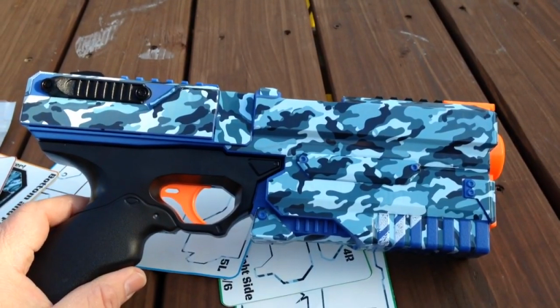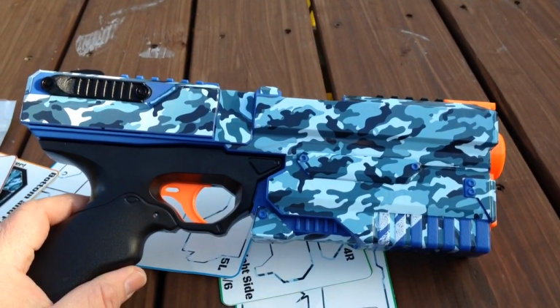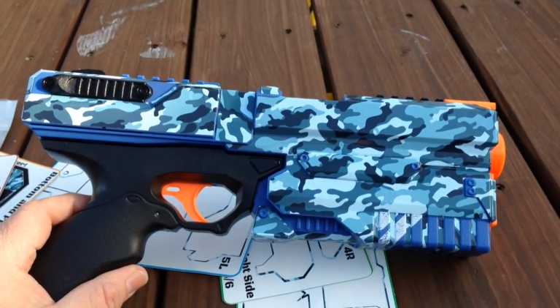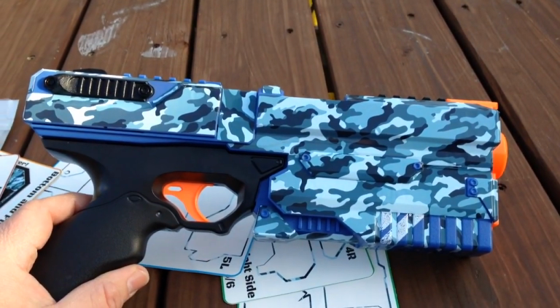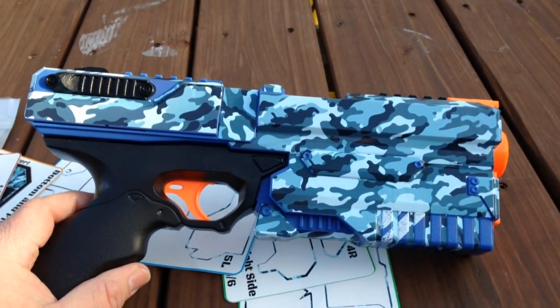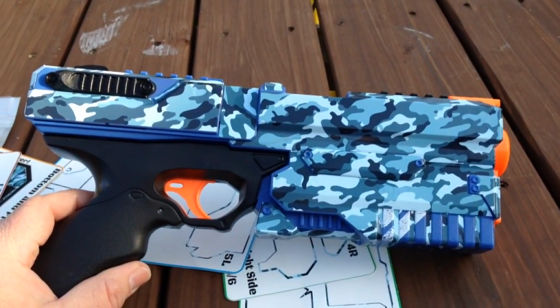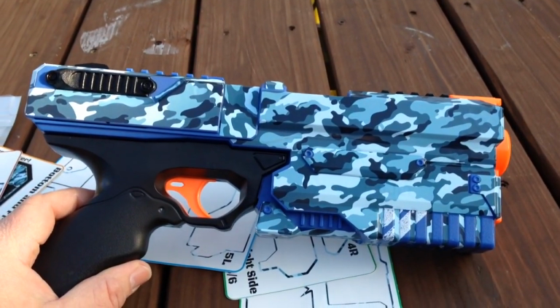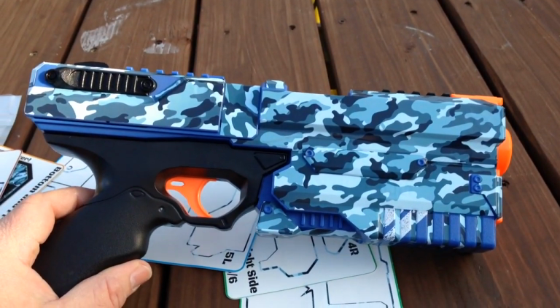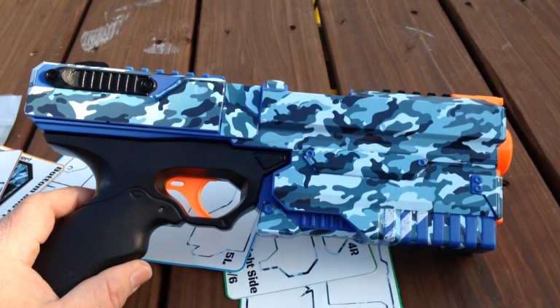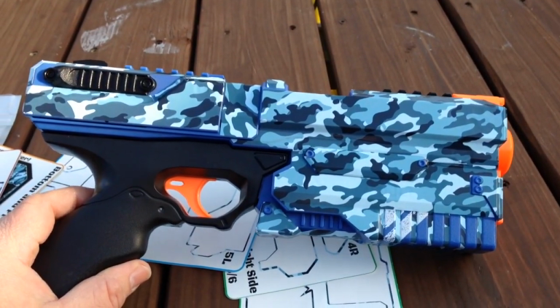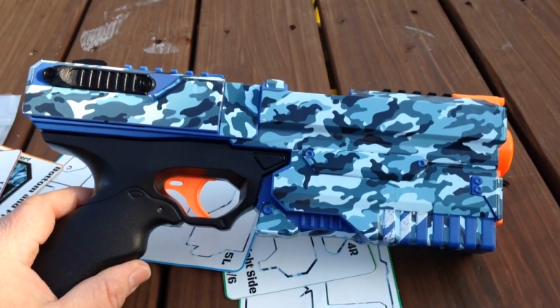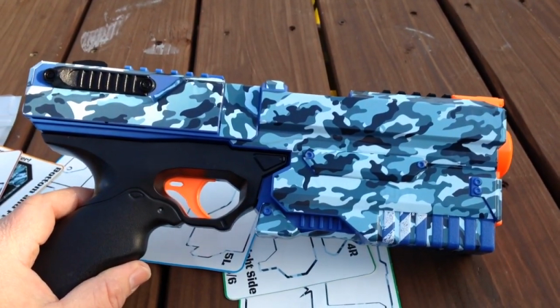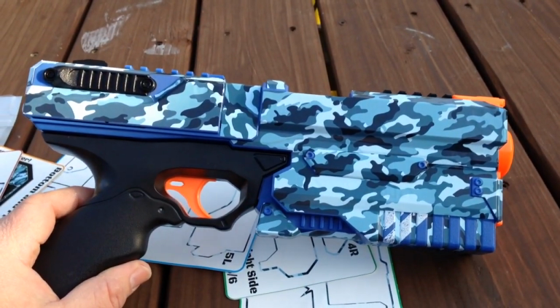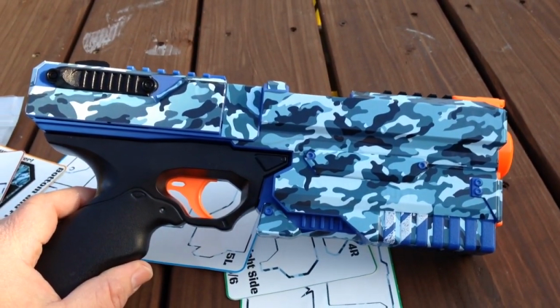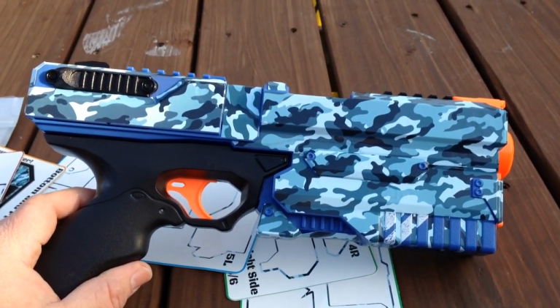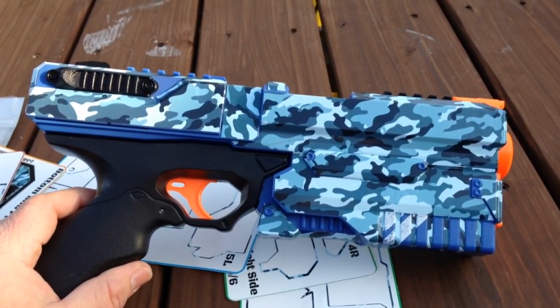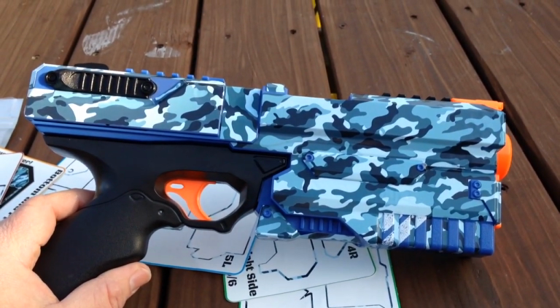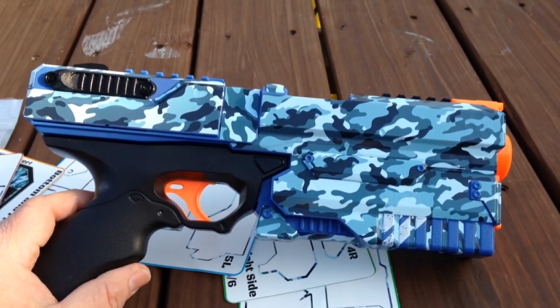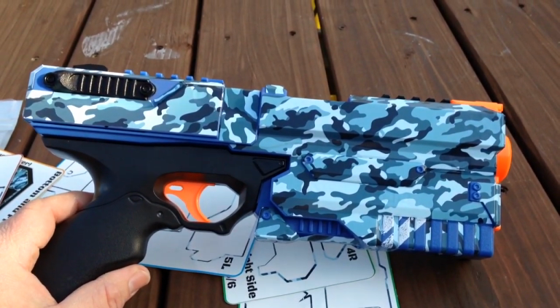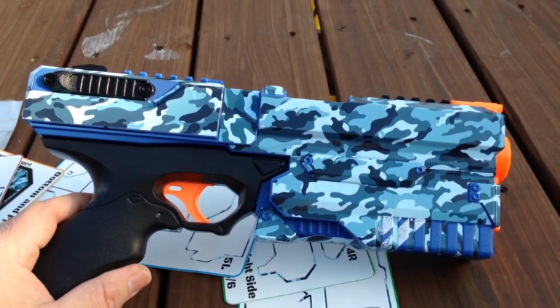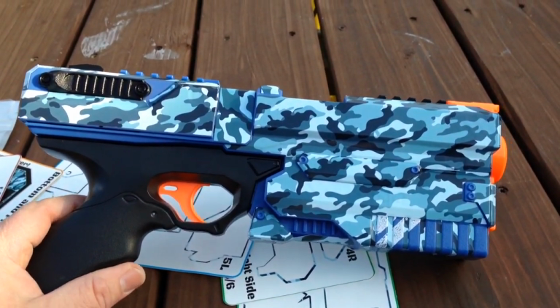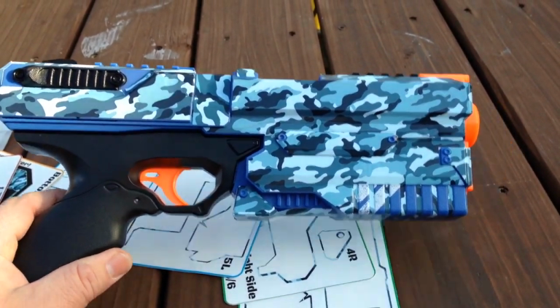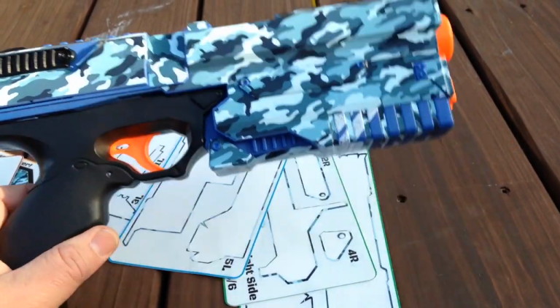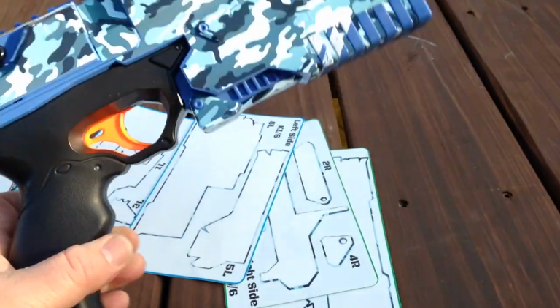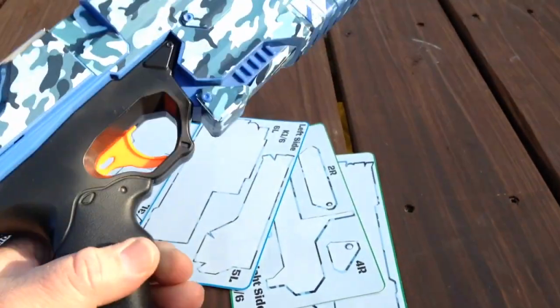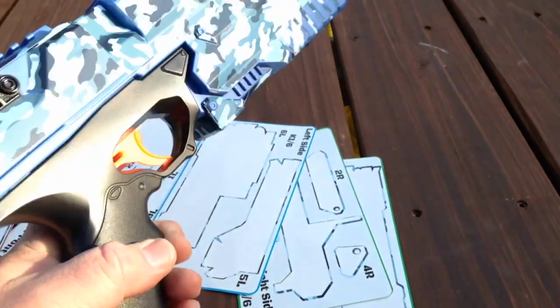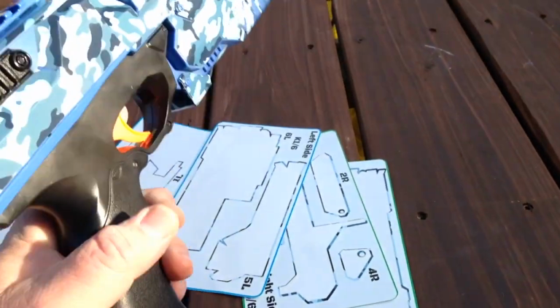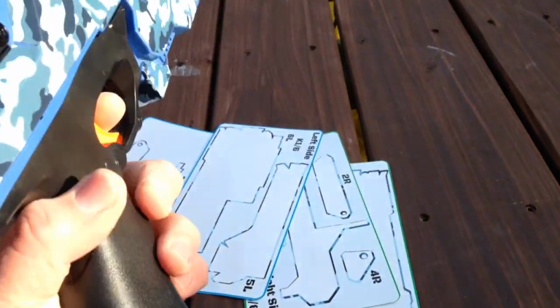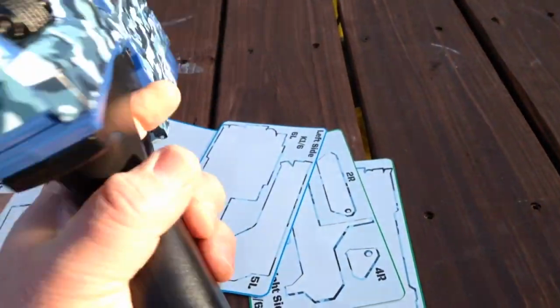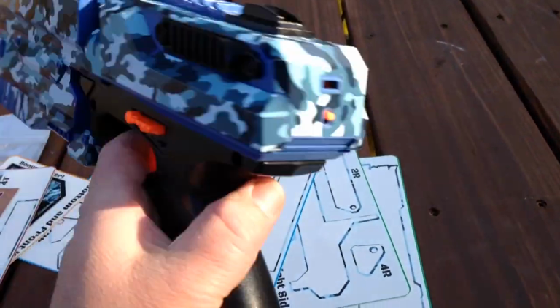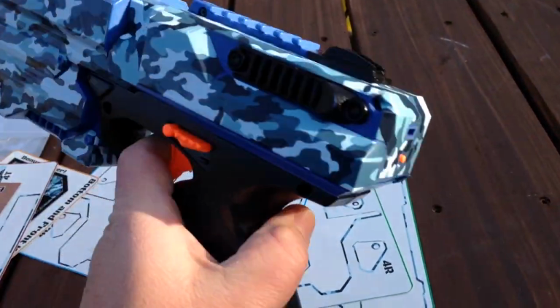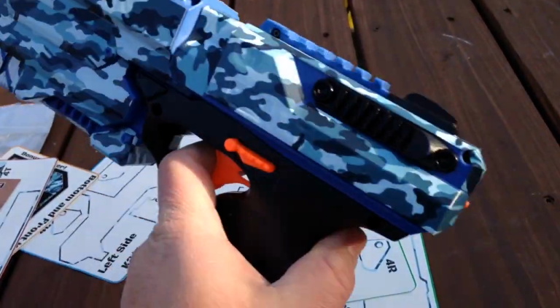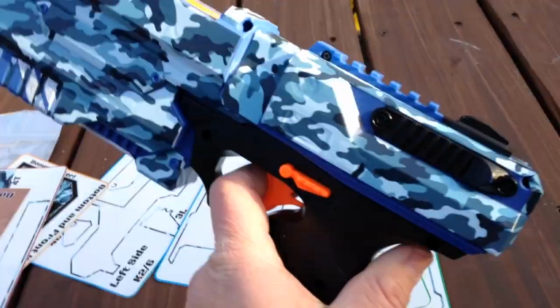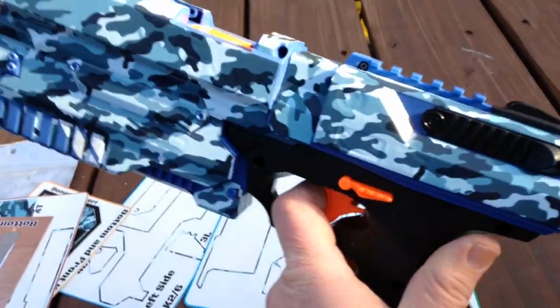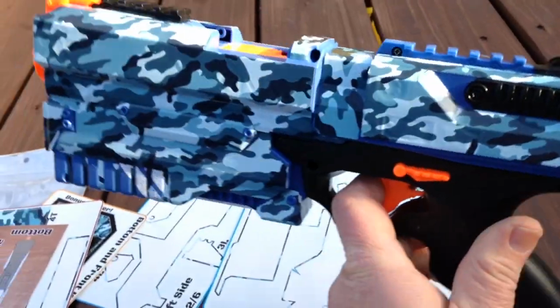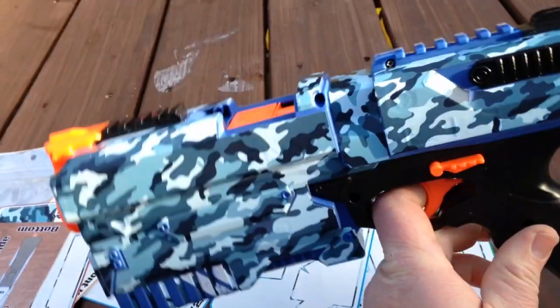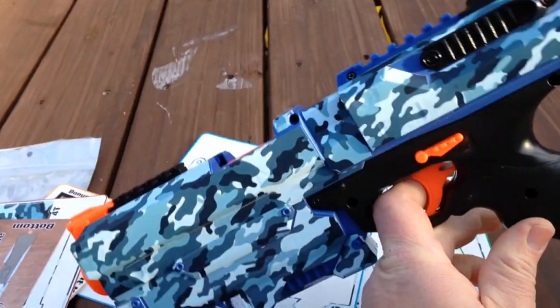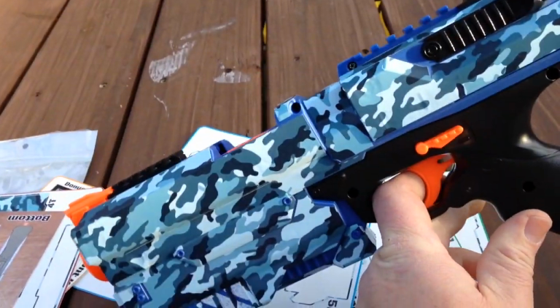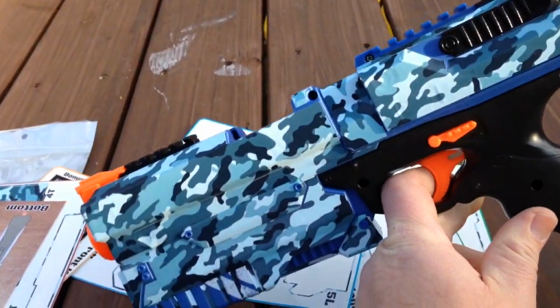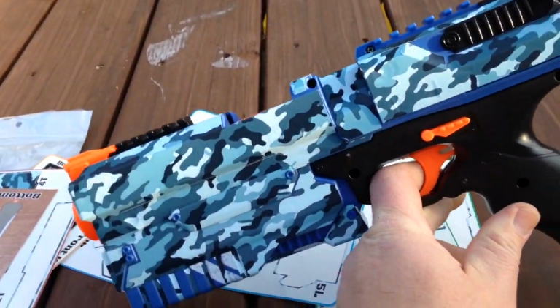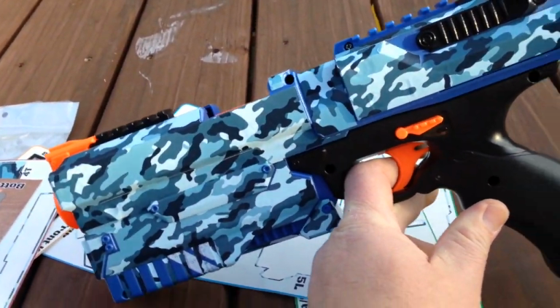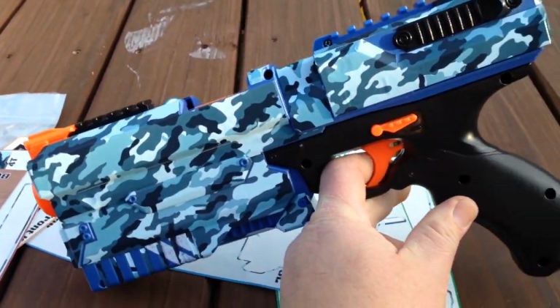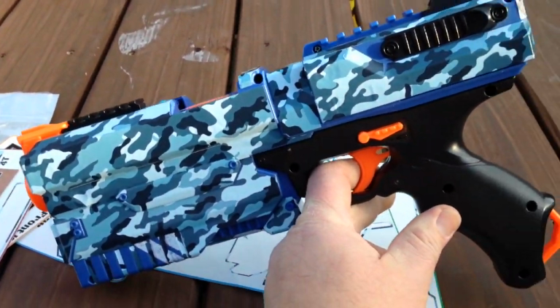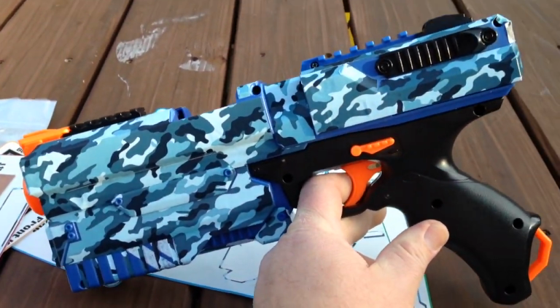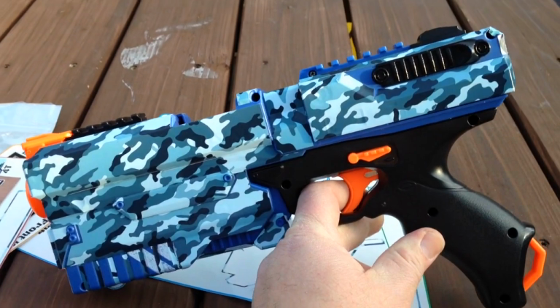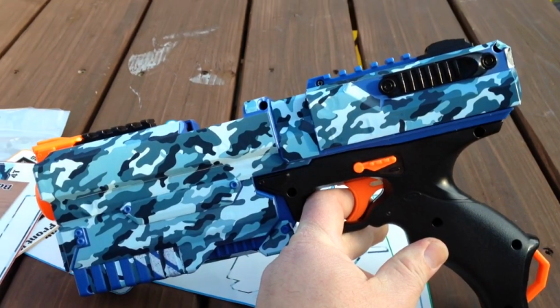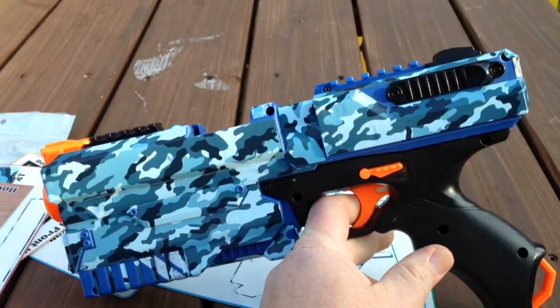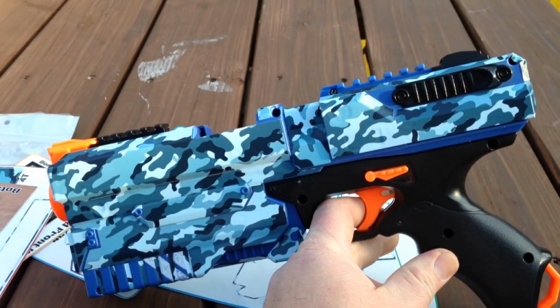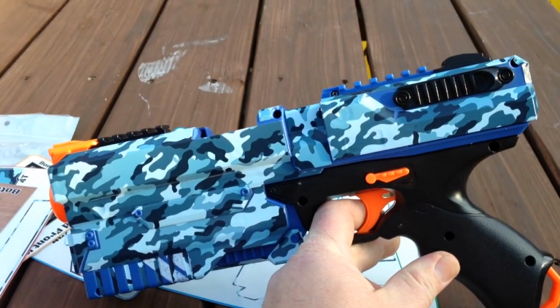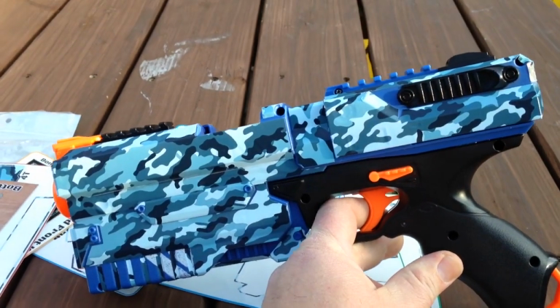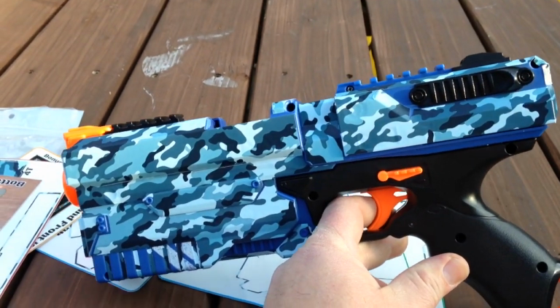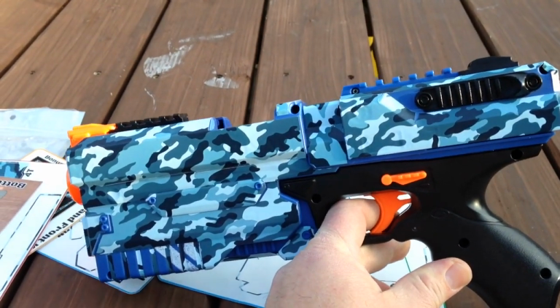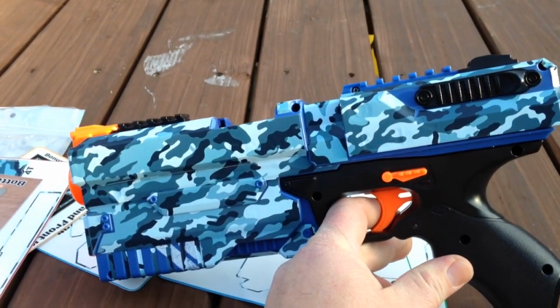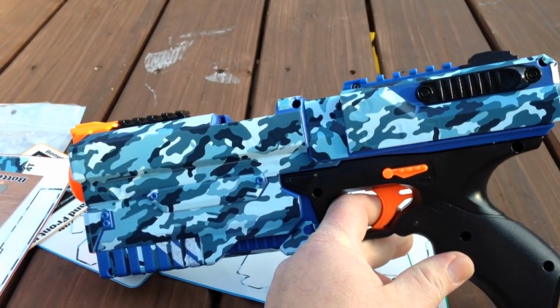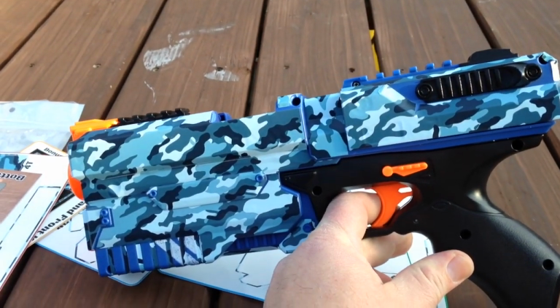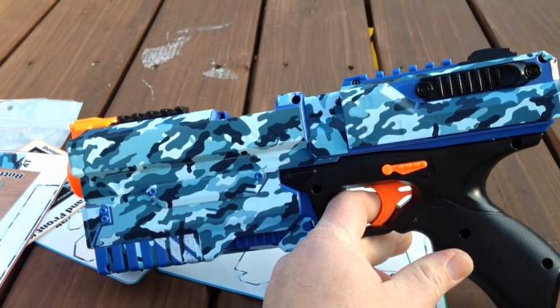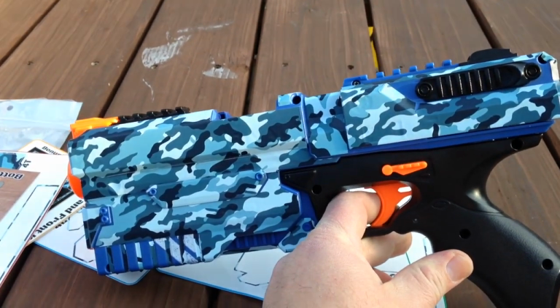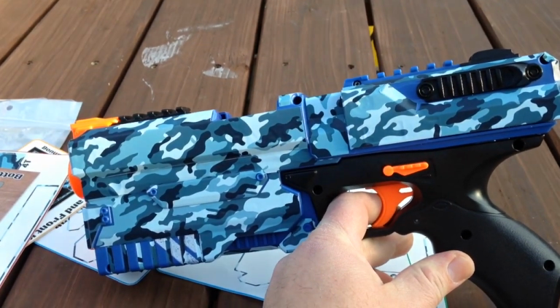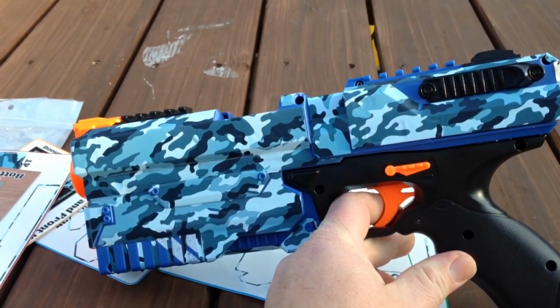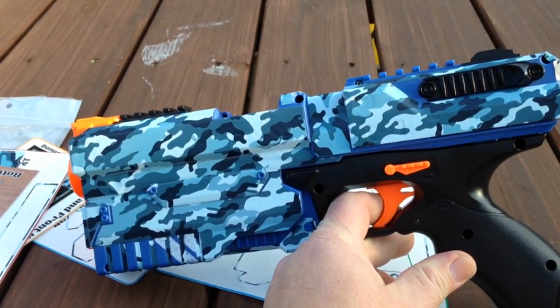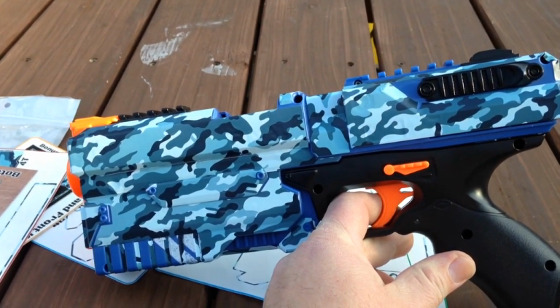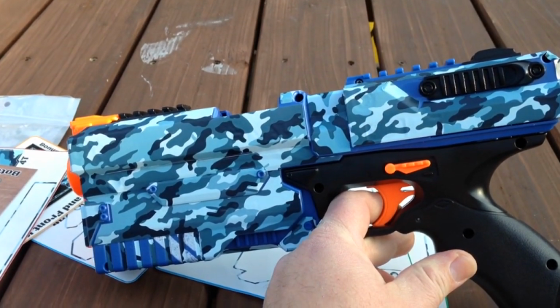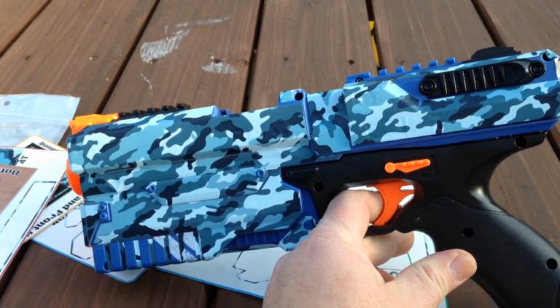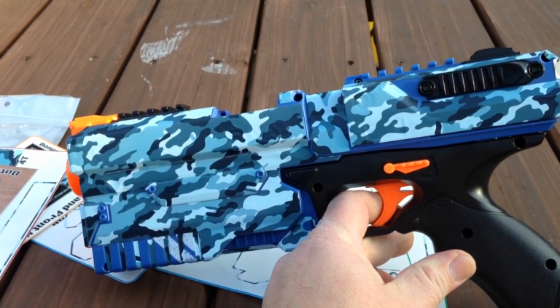I'd be happy to reuse this in battle, and I think it looks pretty sharp.